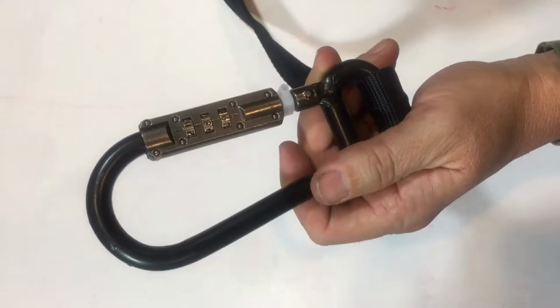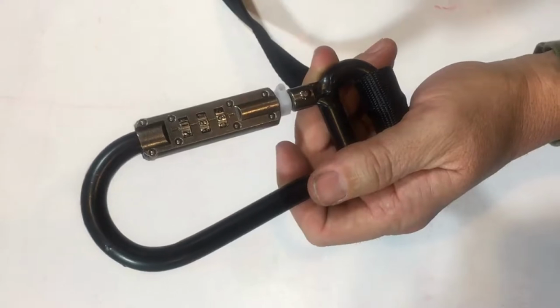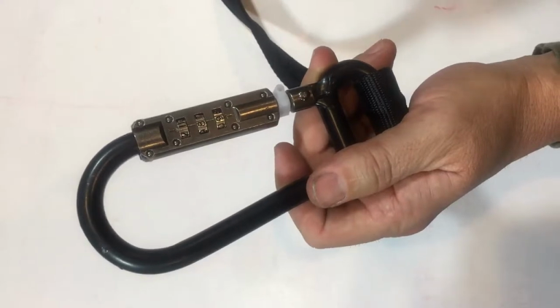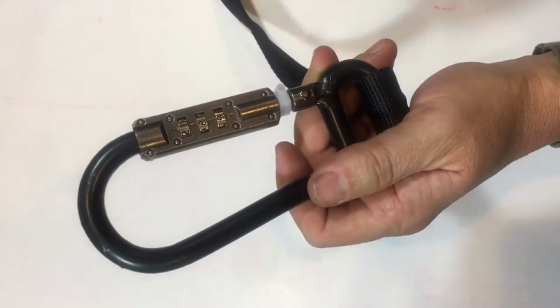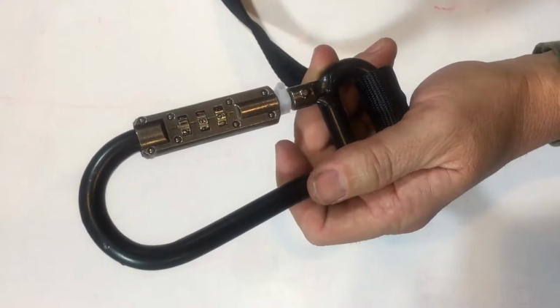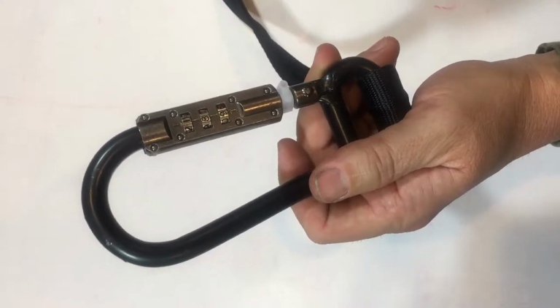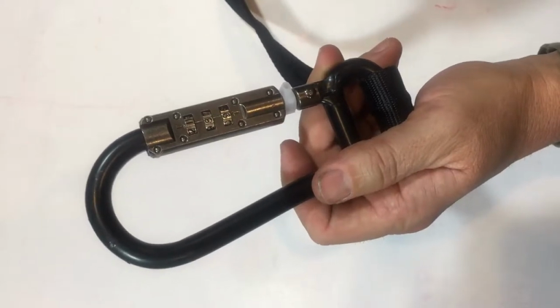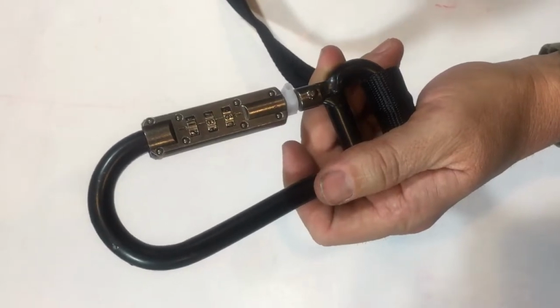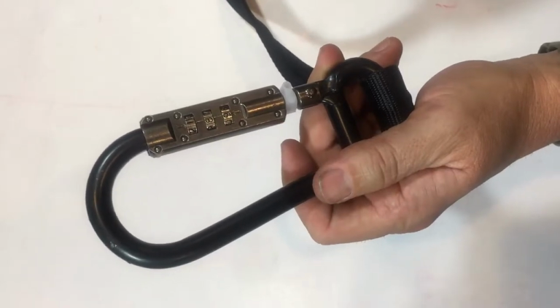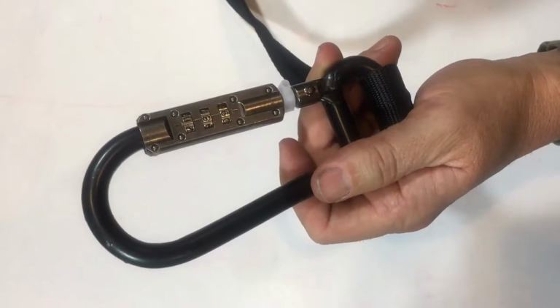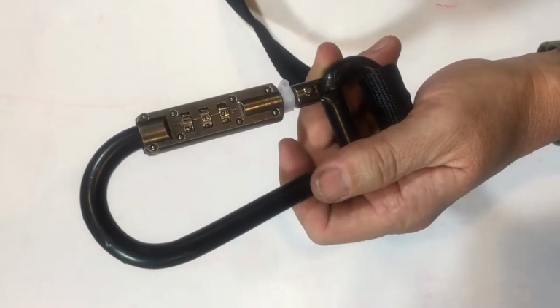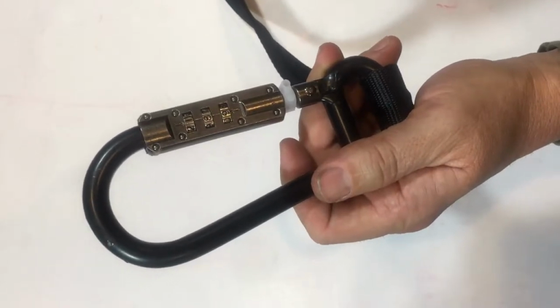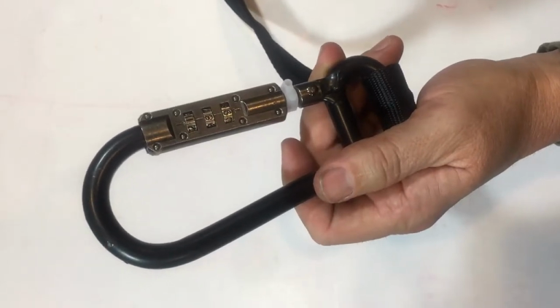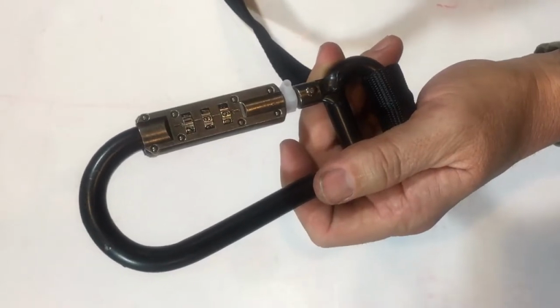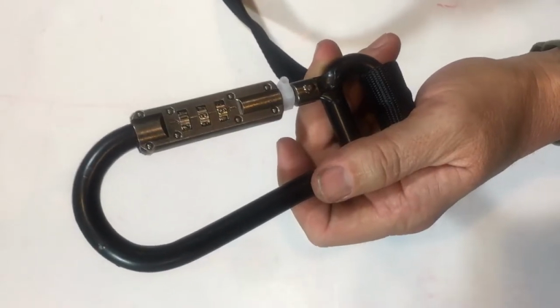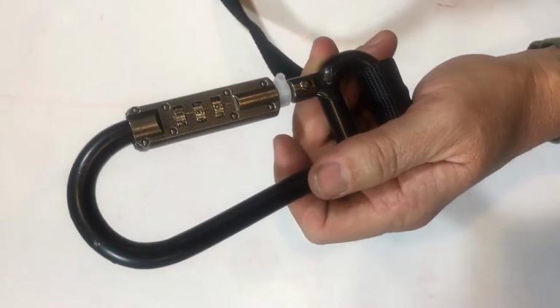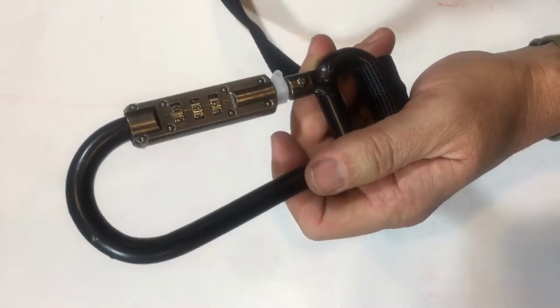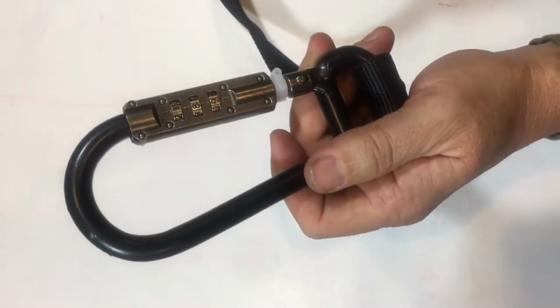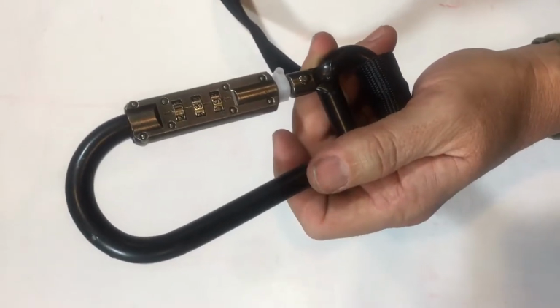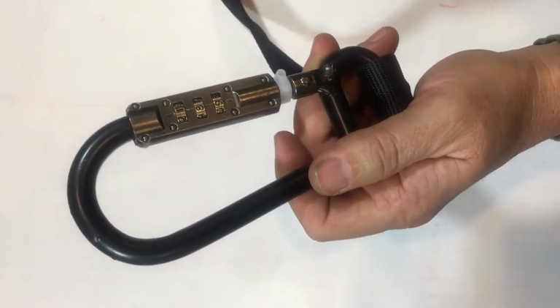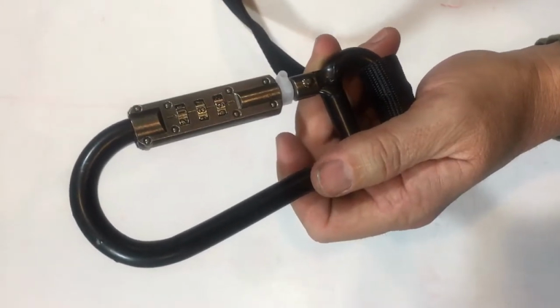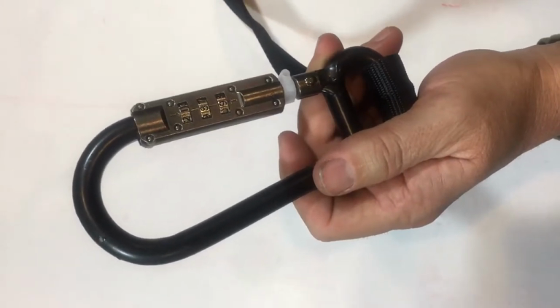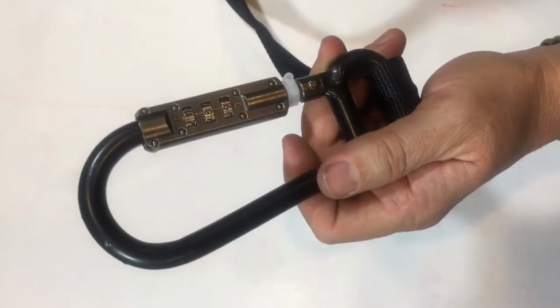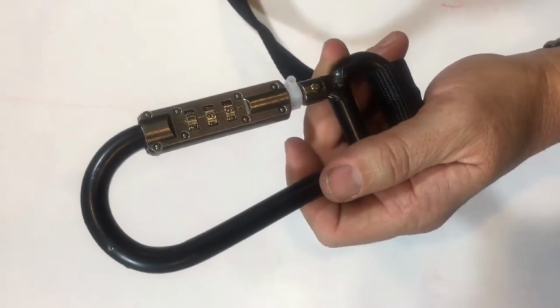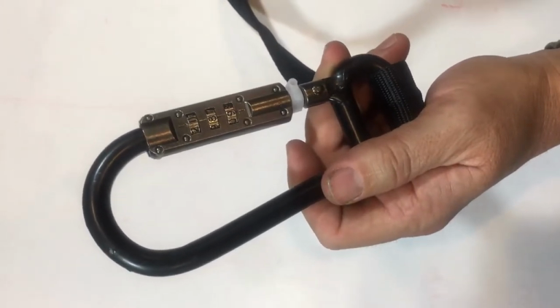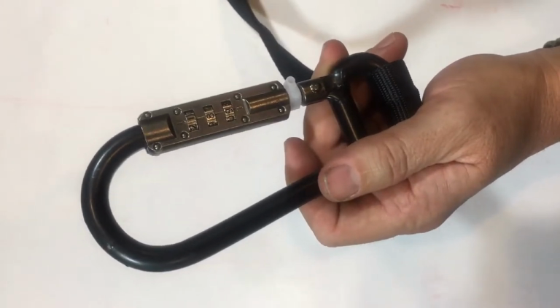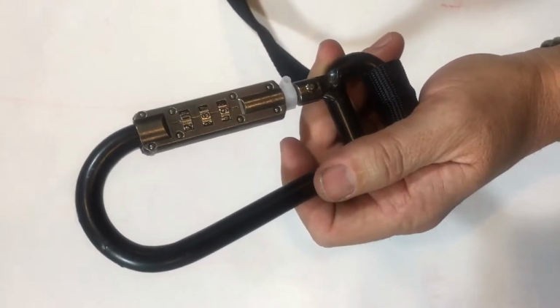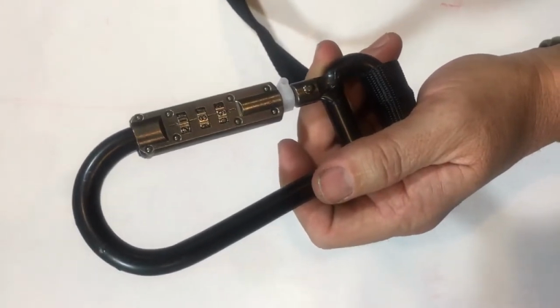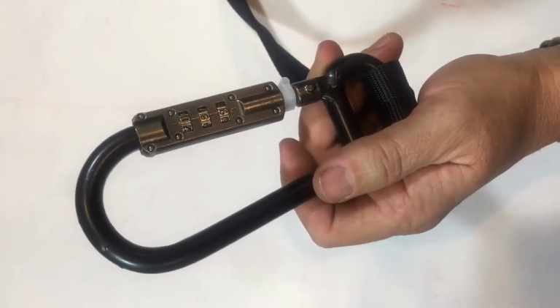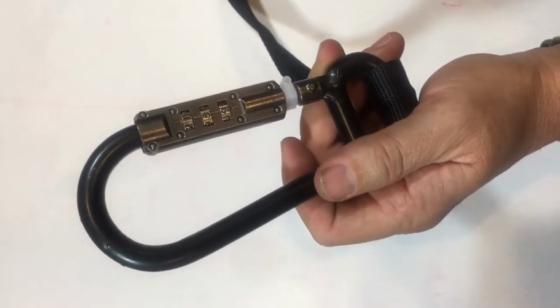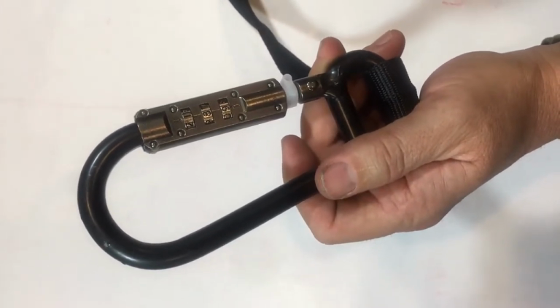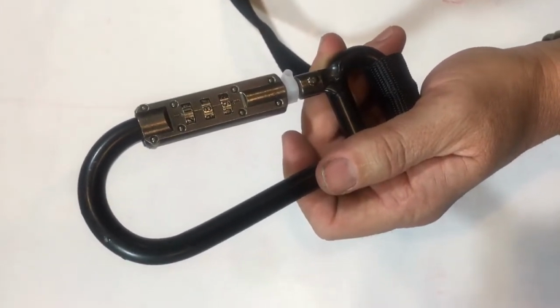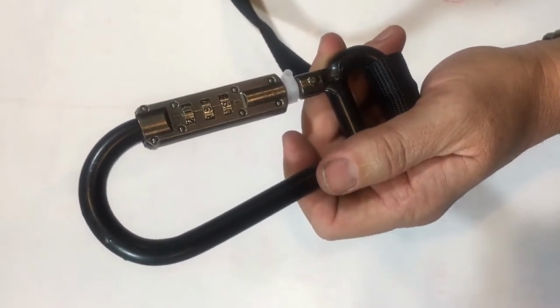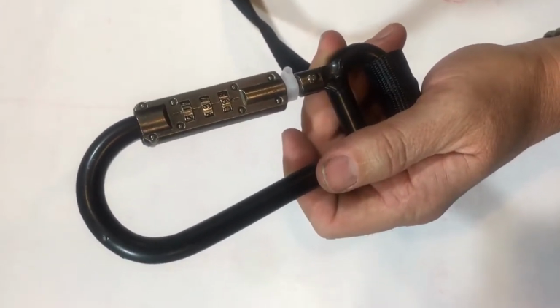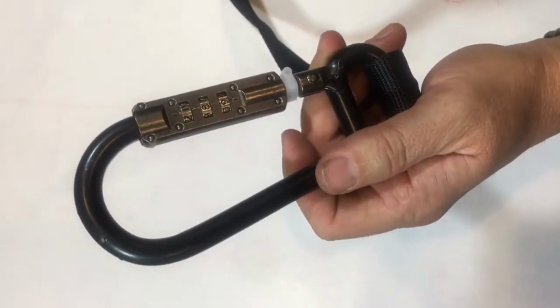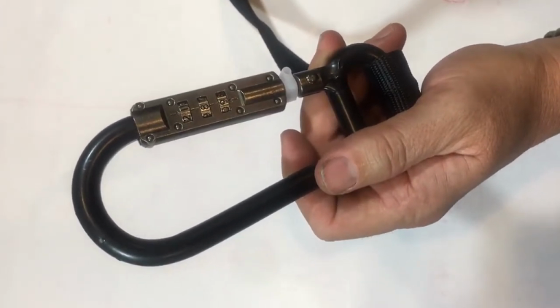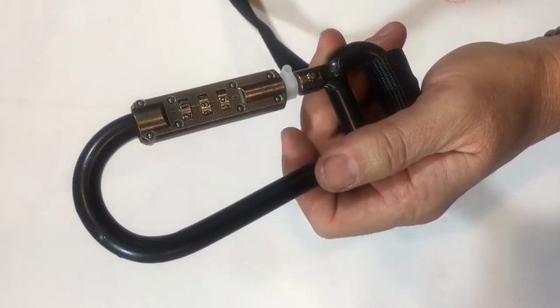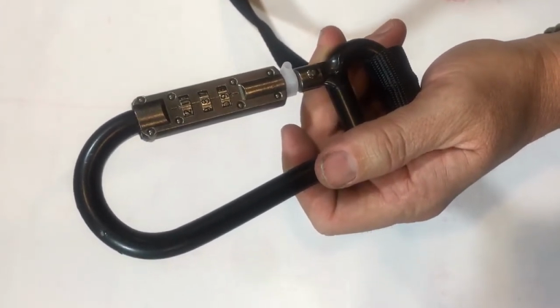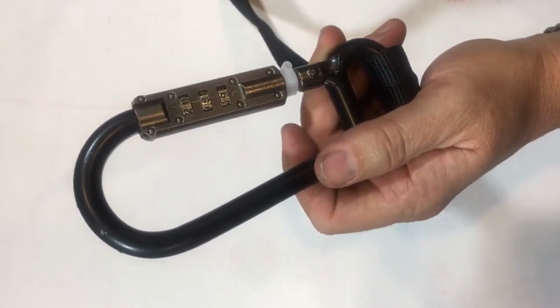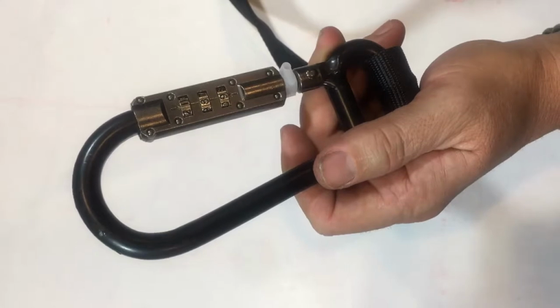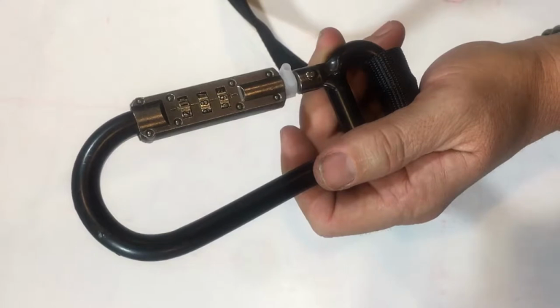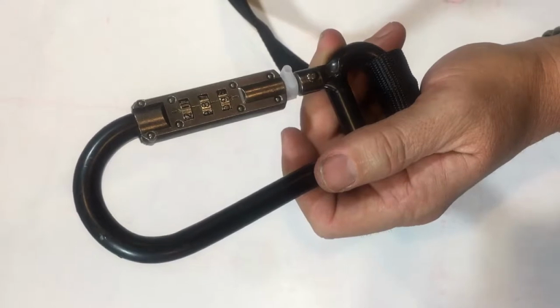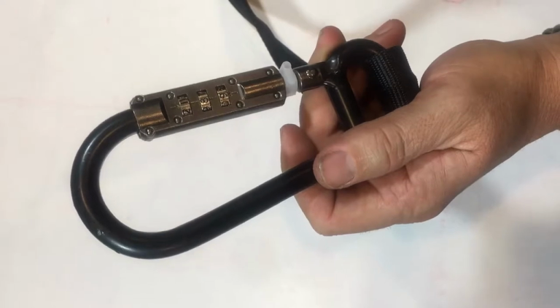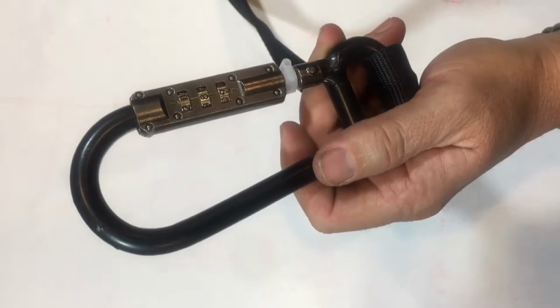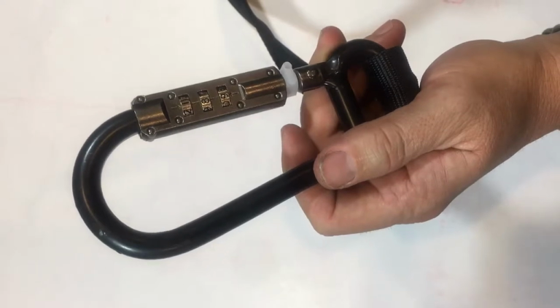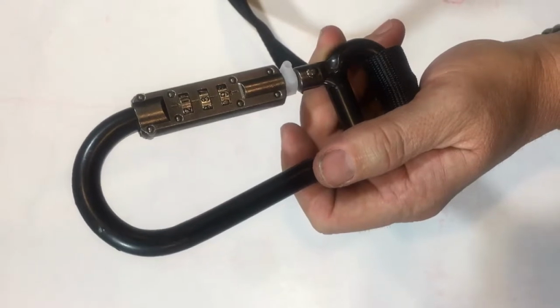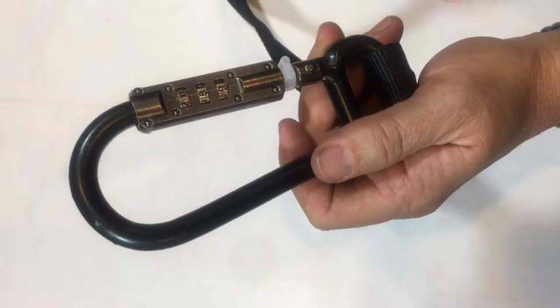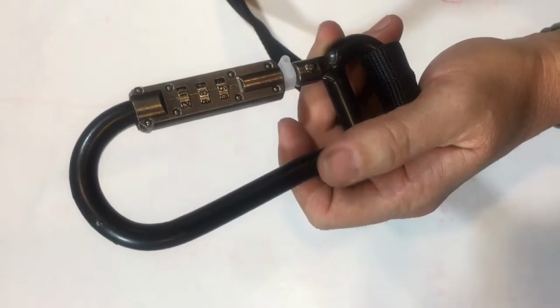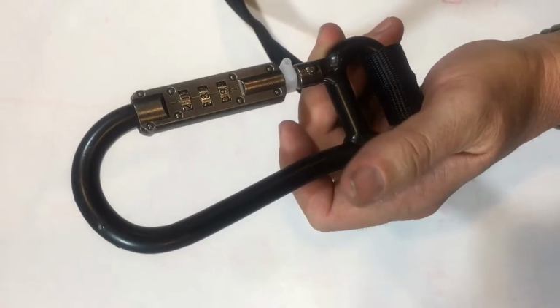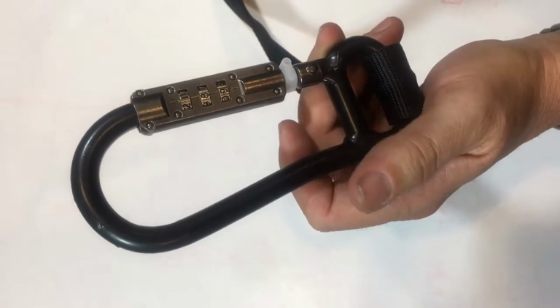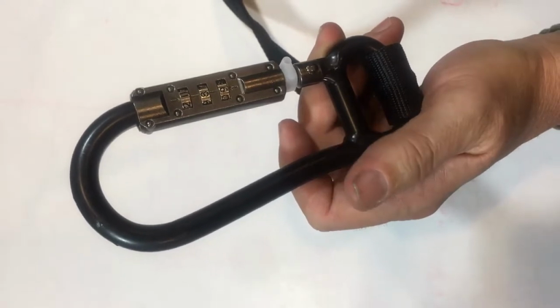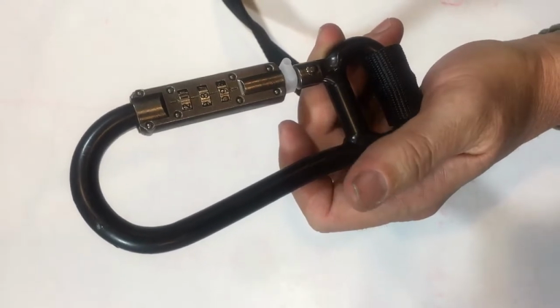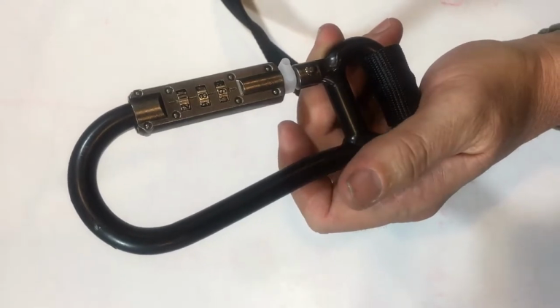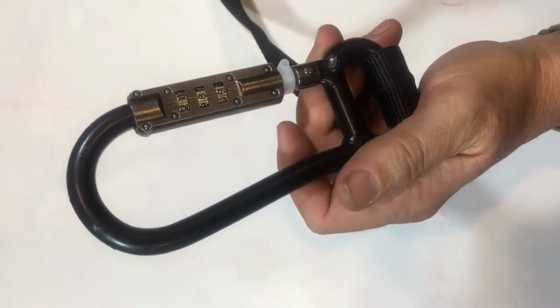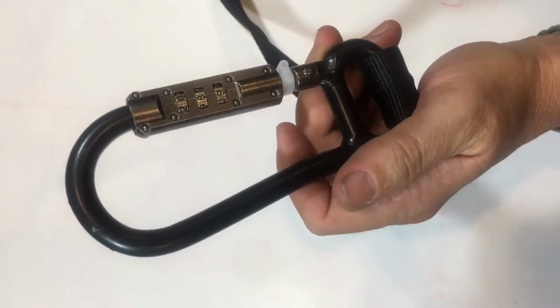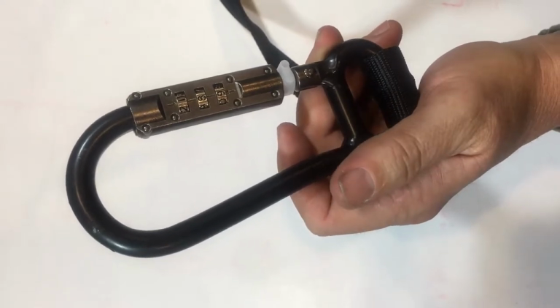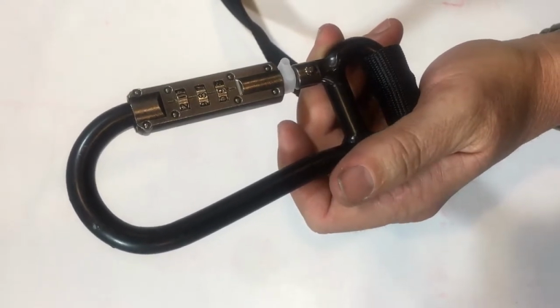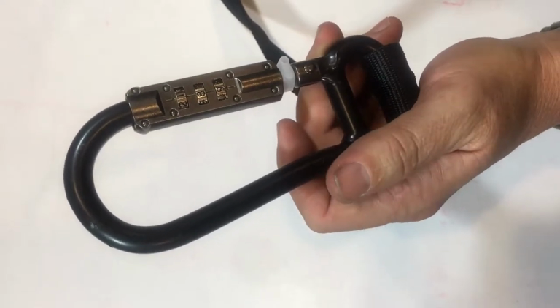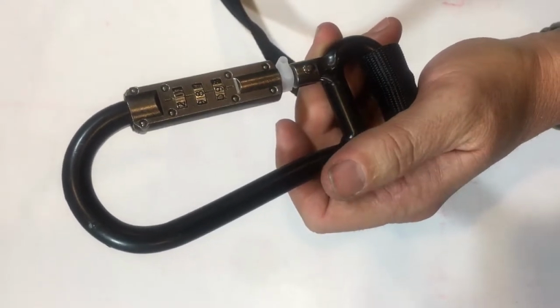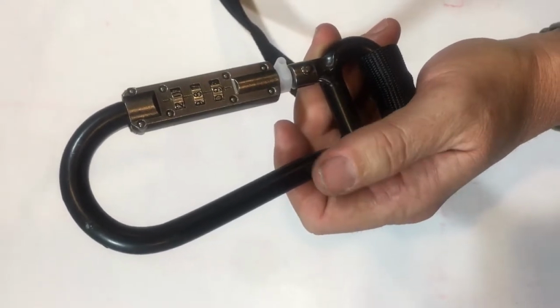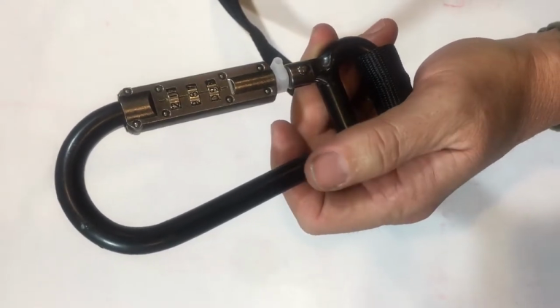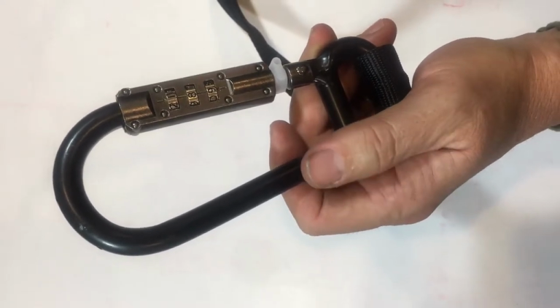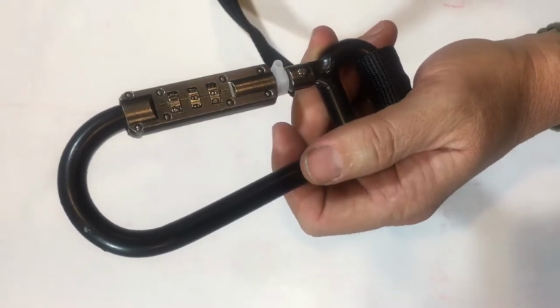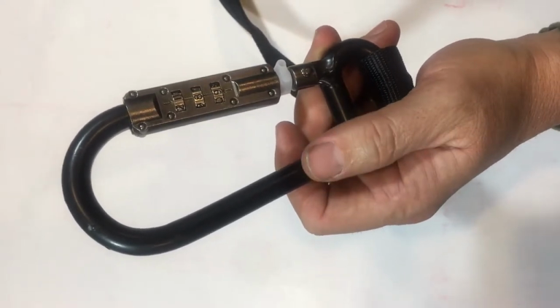Hi and thank you for purchasing a lock strap. Today I'm going to teach you how to set the lock strap's combination on your carabiner.